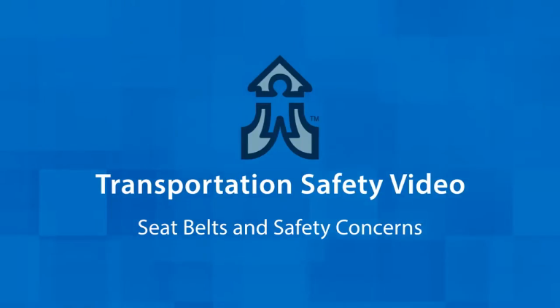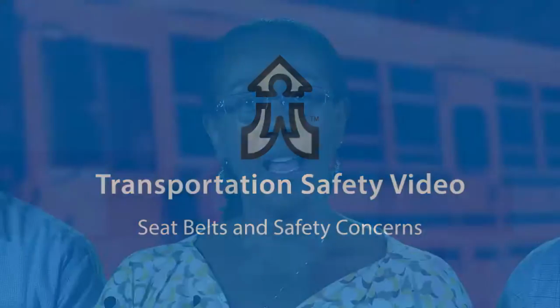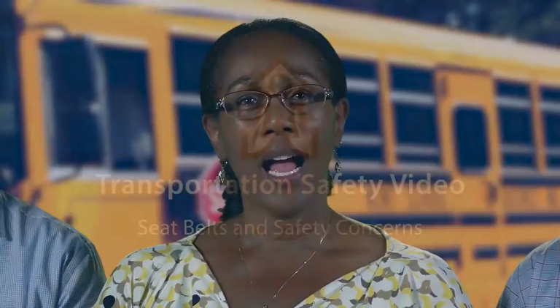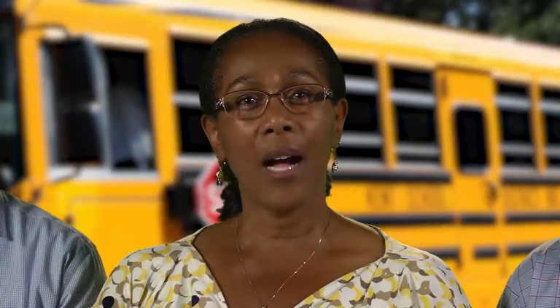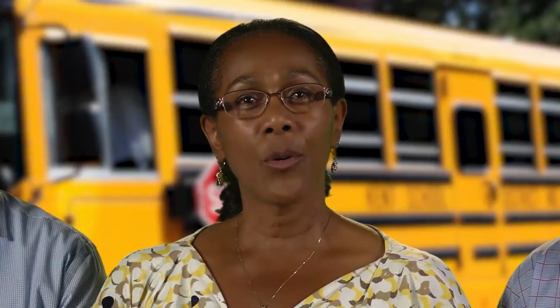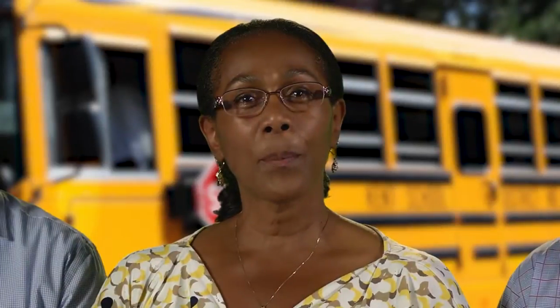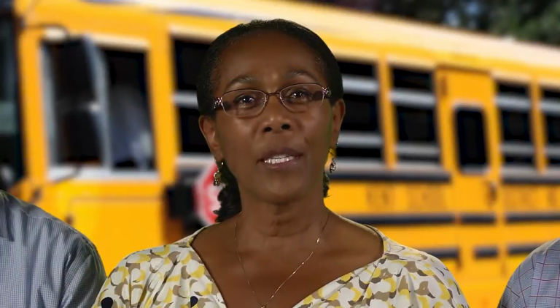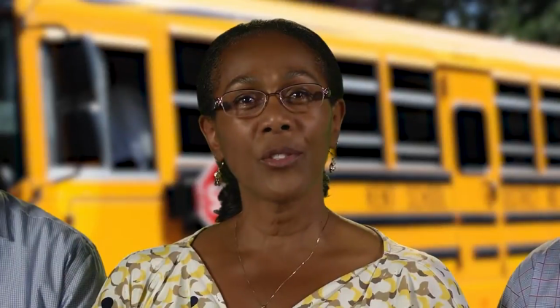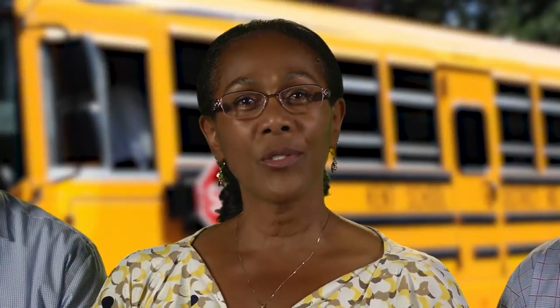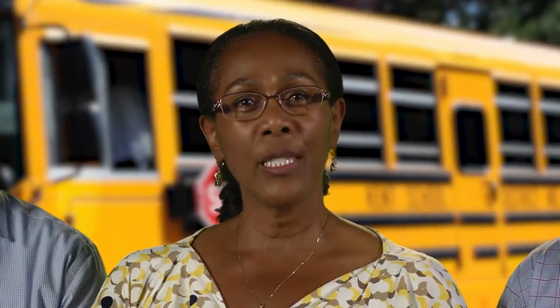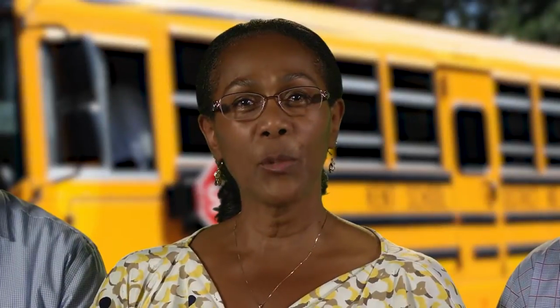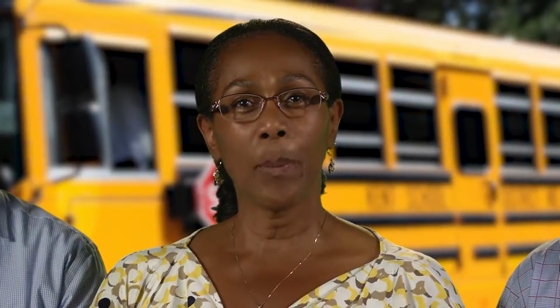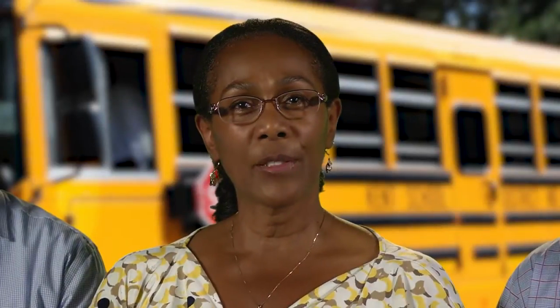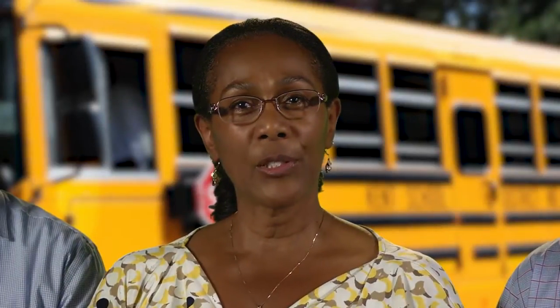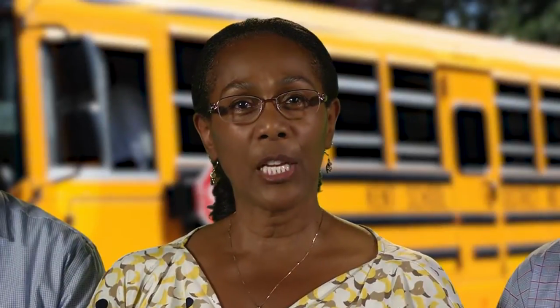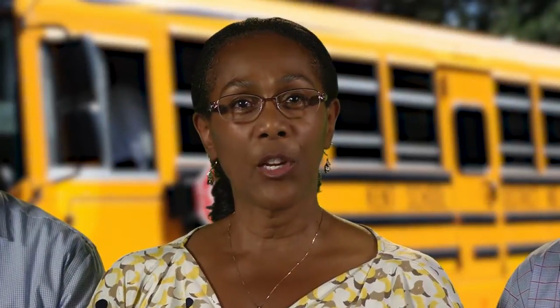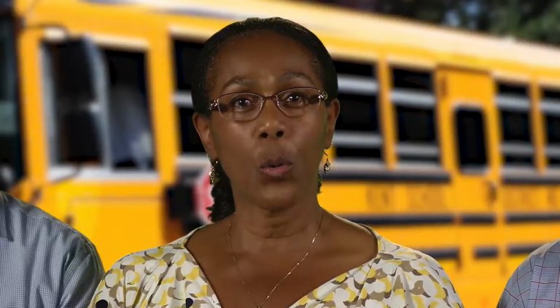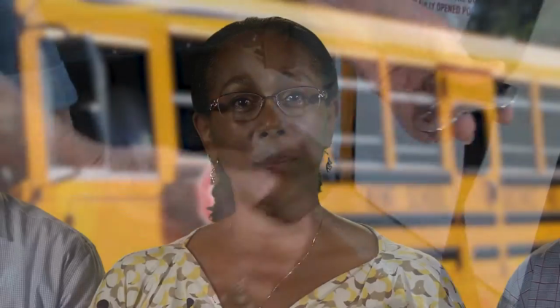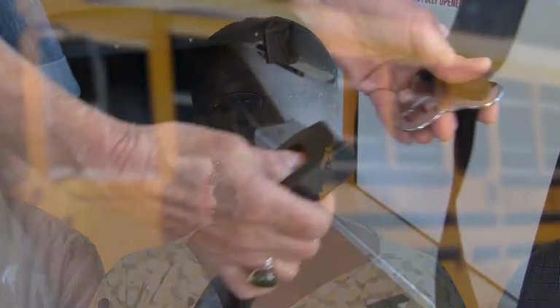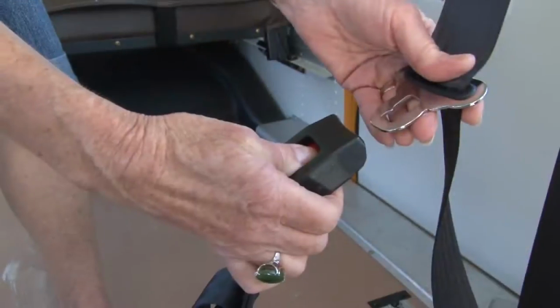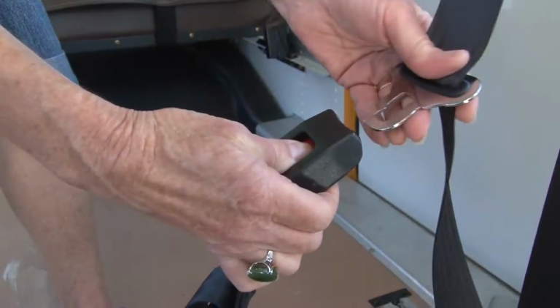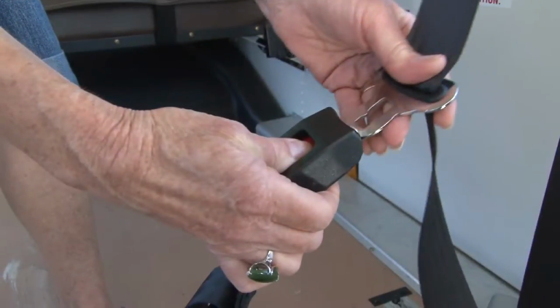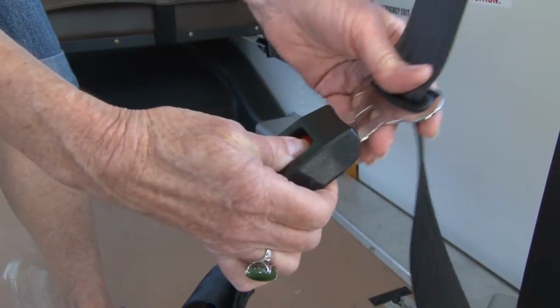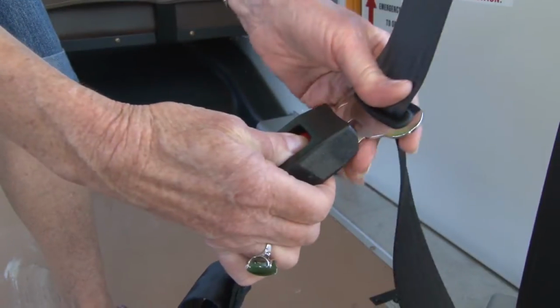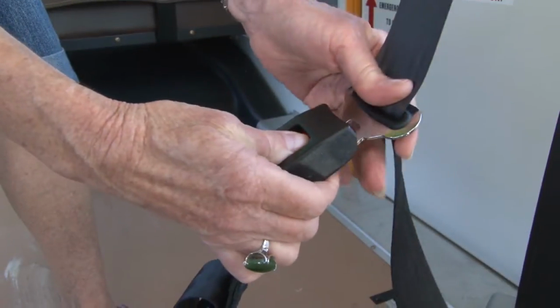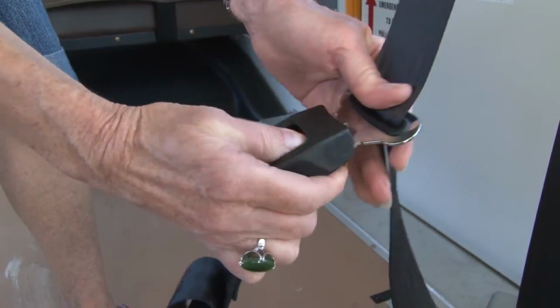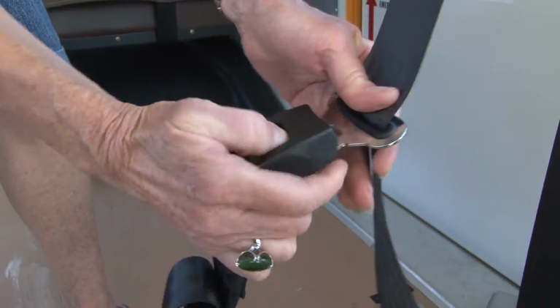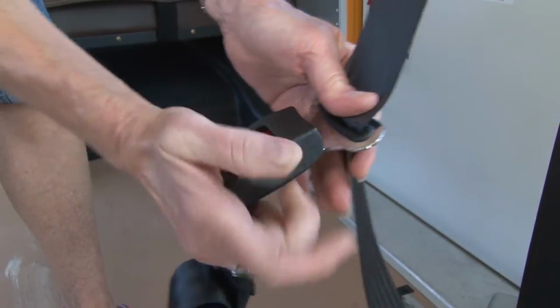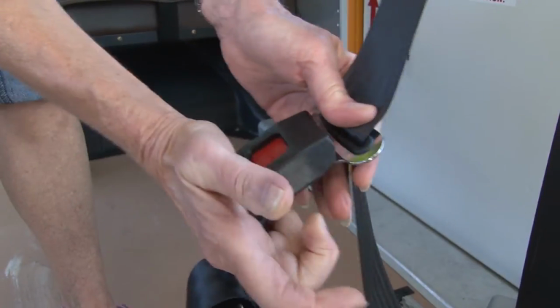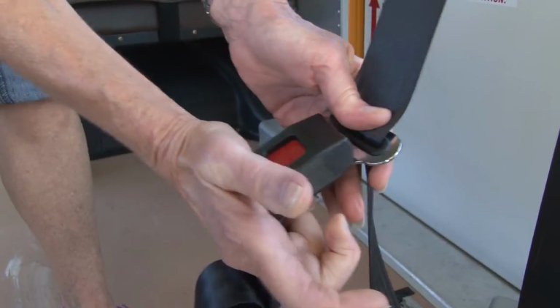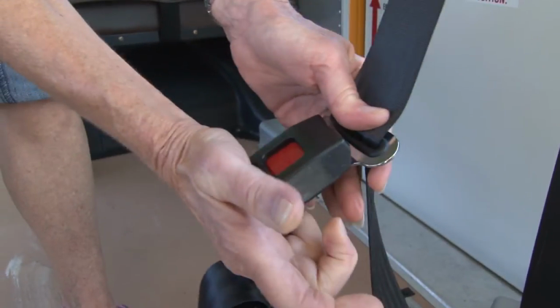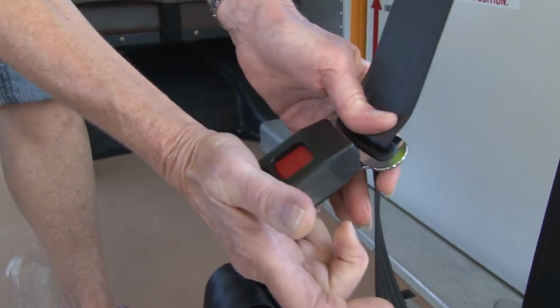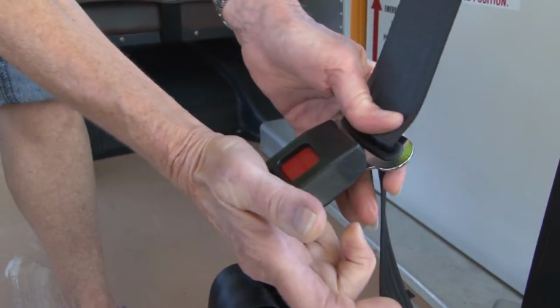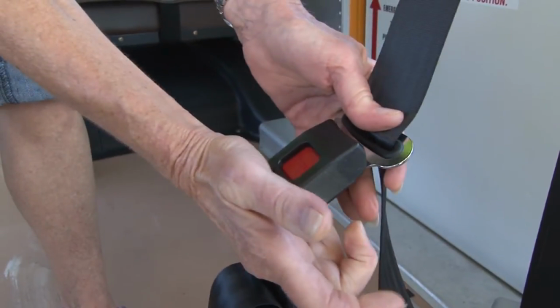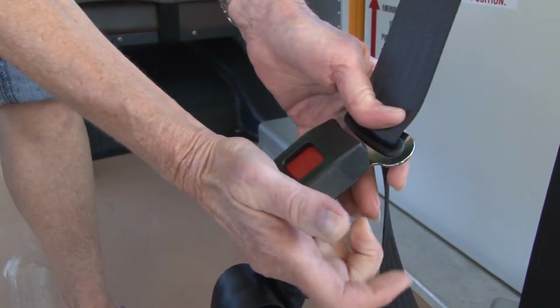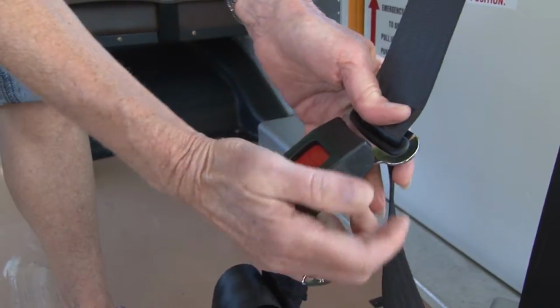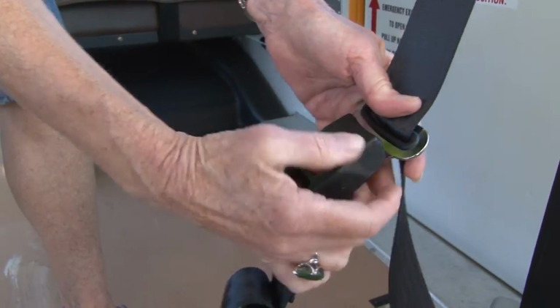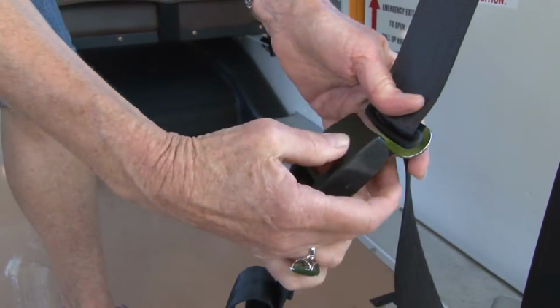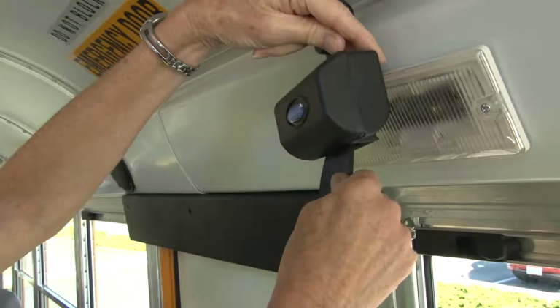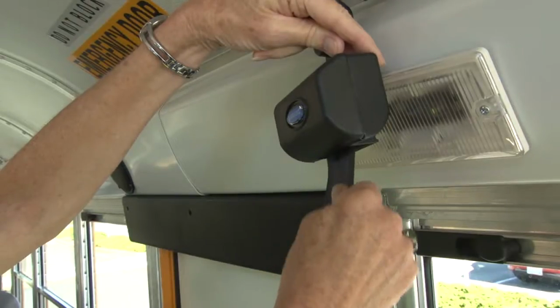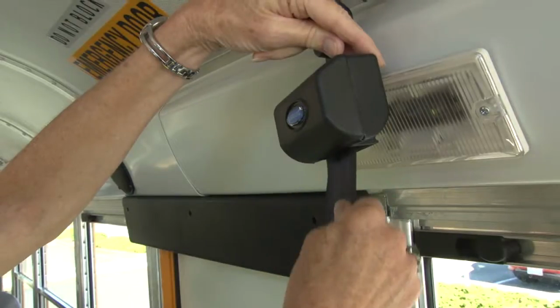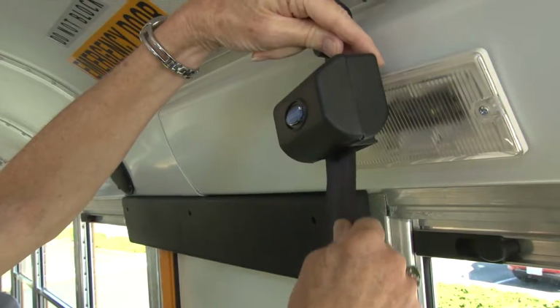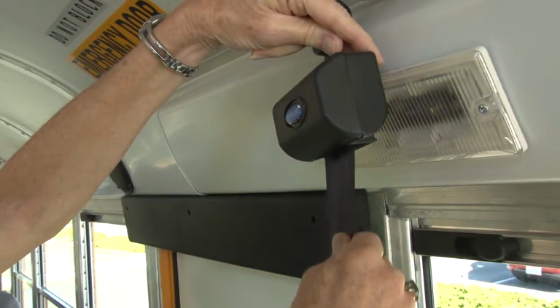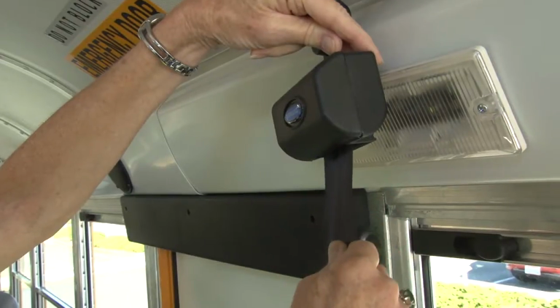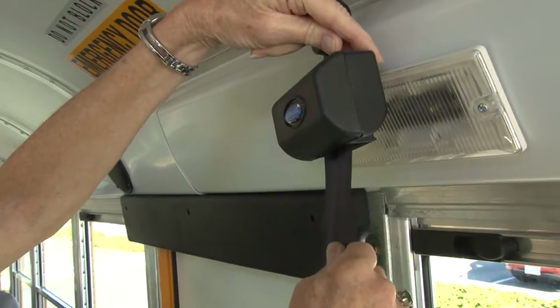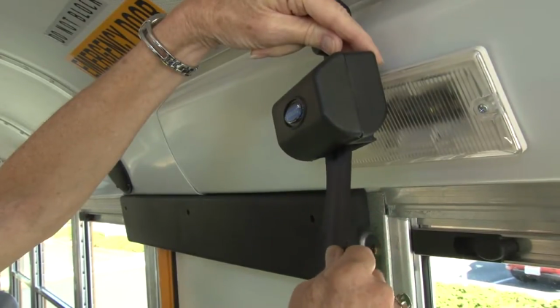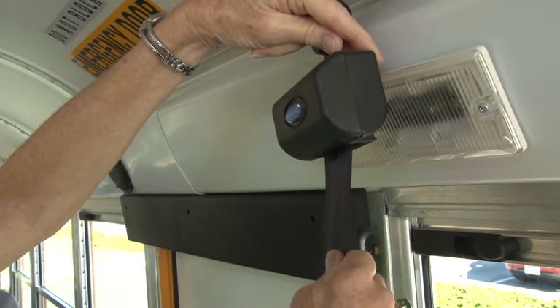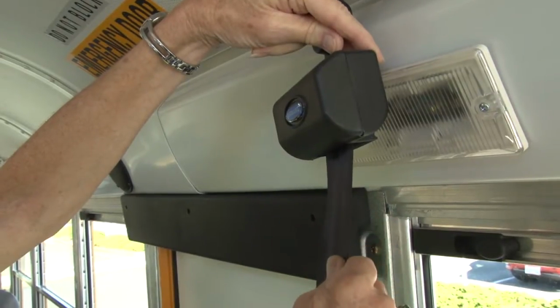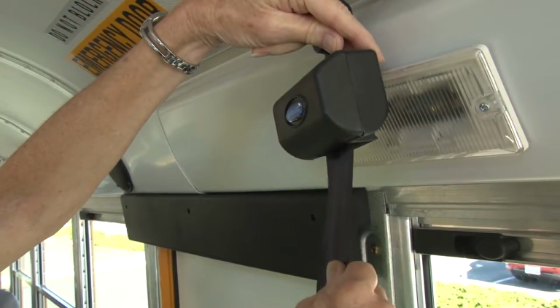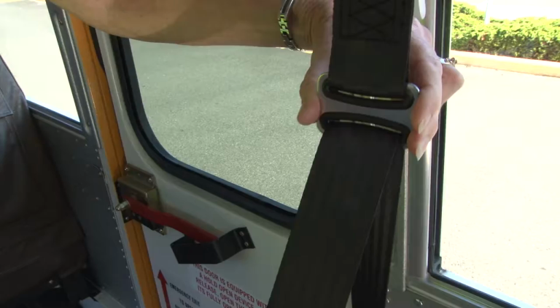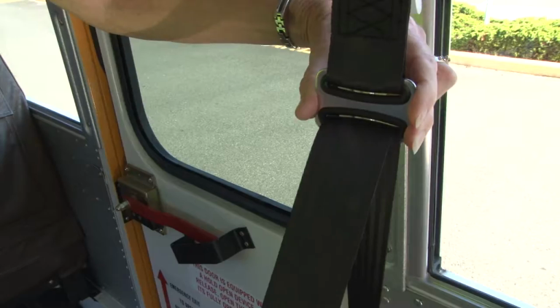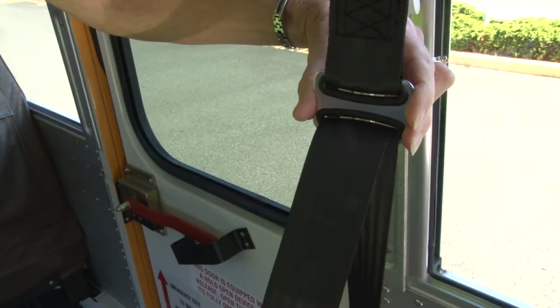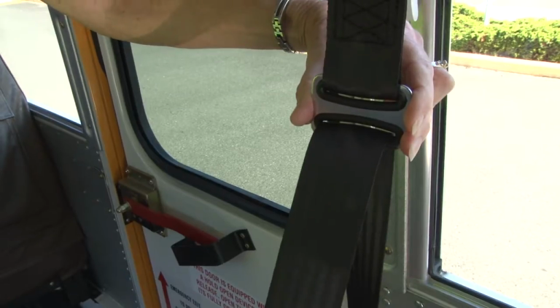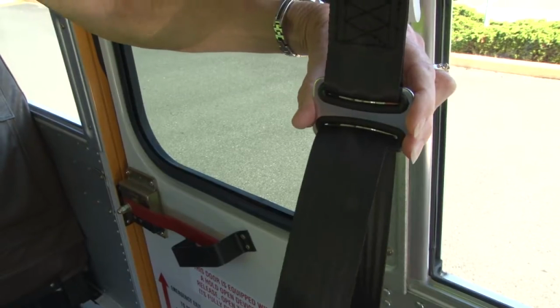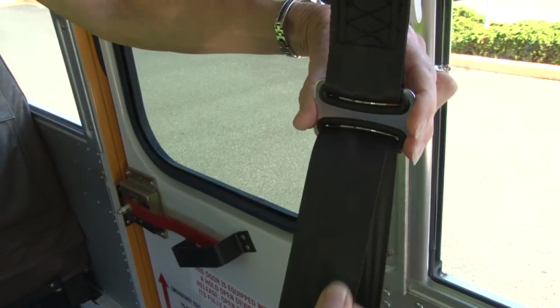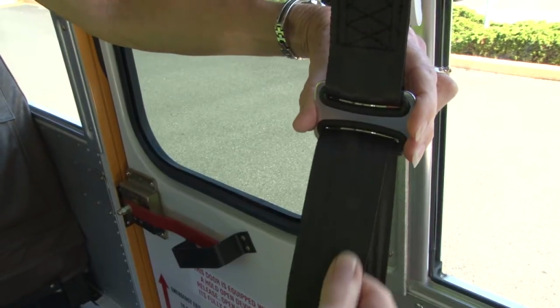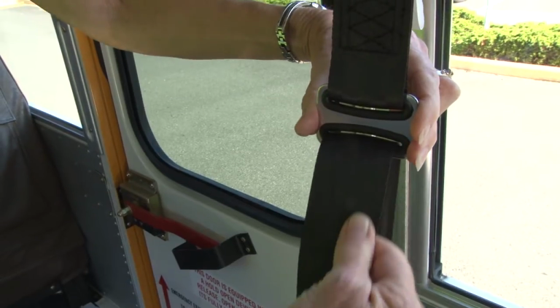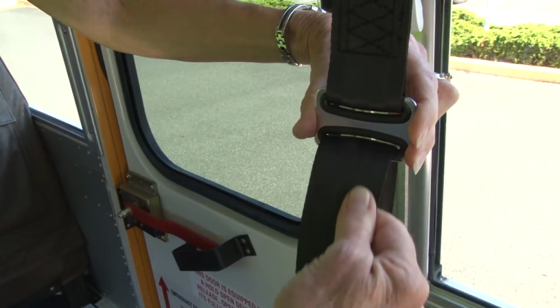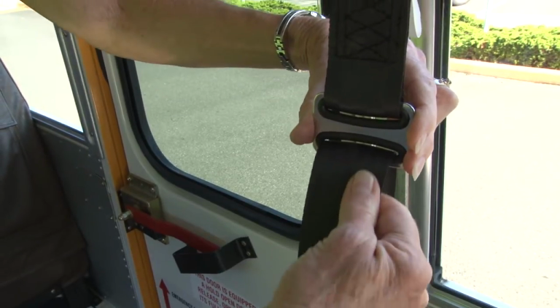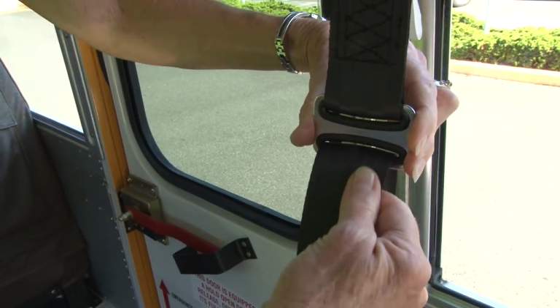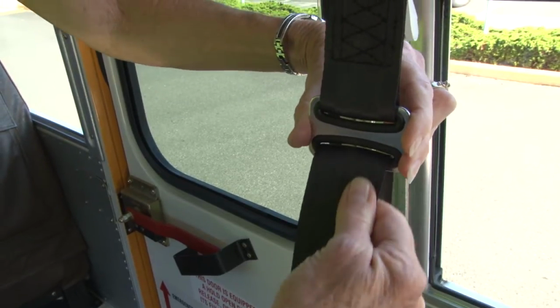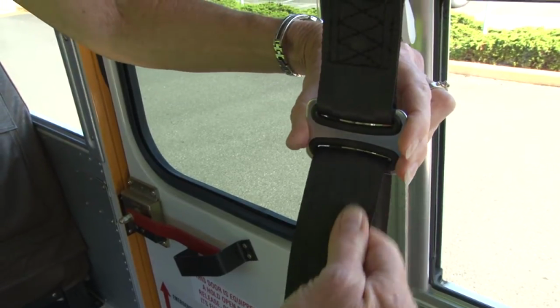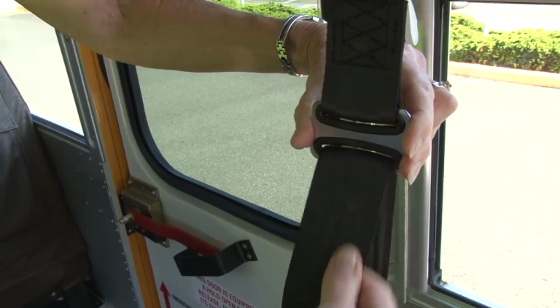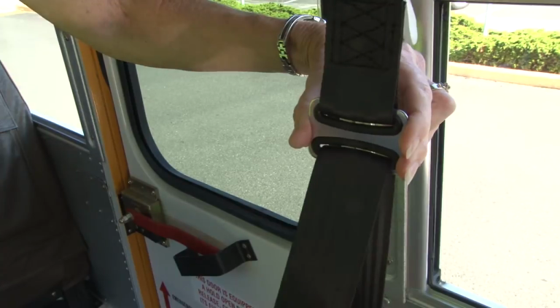Our special needs buses are equipped with seat belts. Any seat equipped with a seat belt must be utilized when occupied.